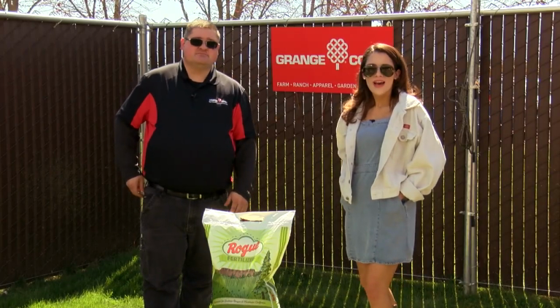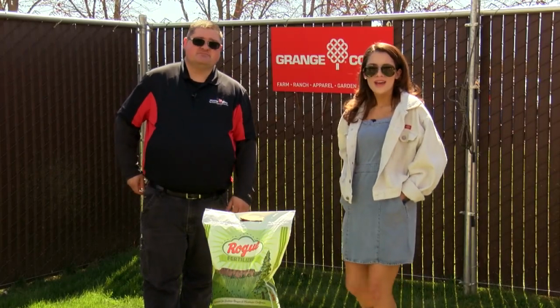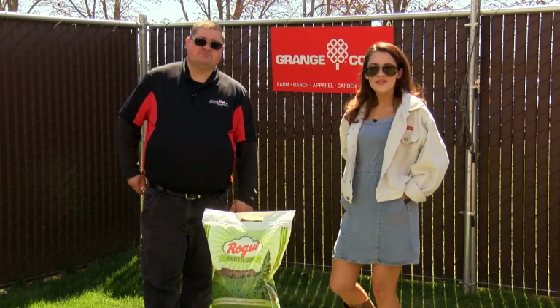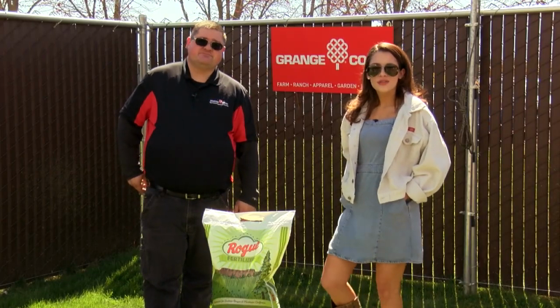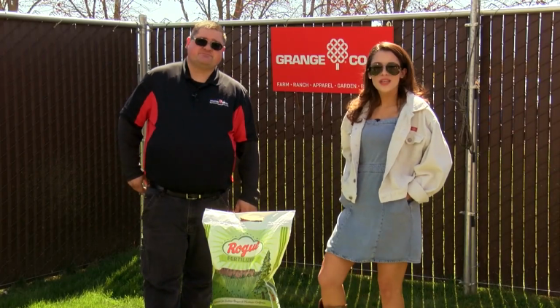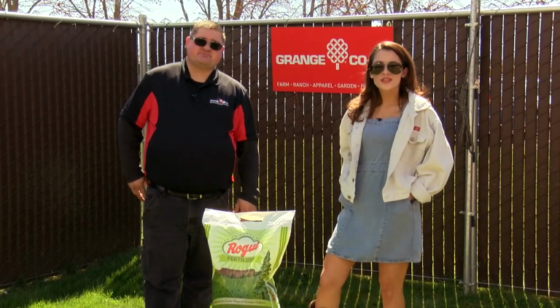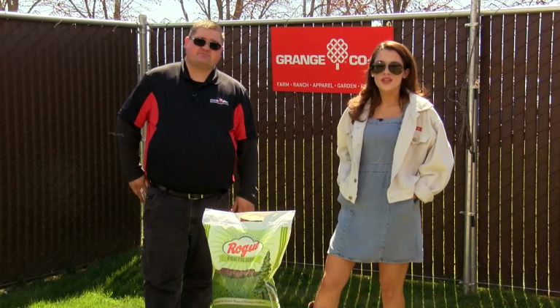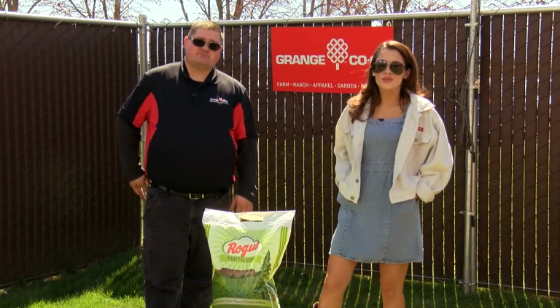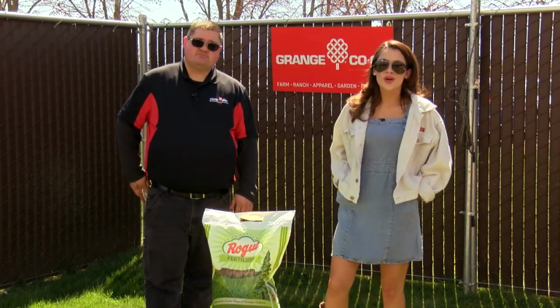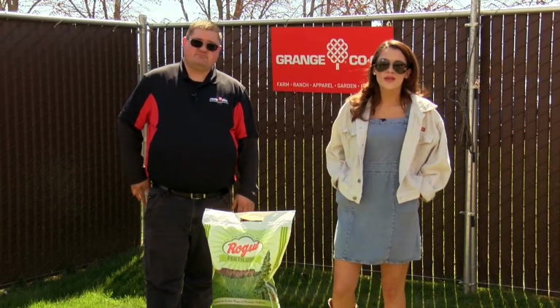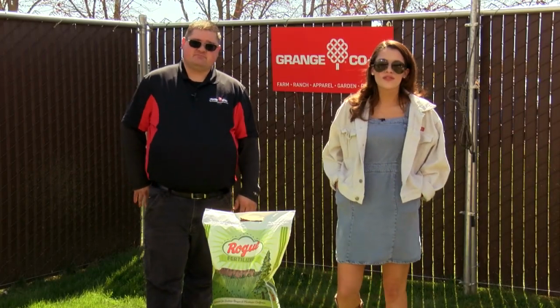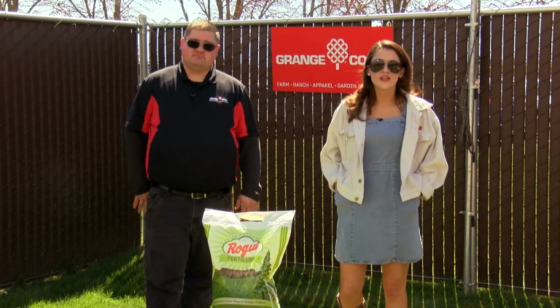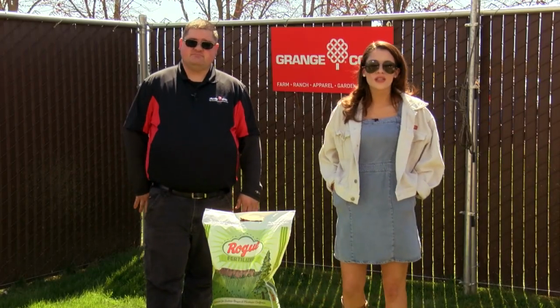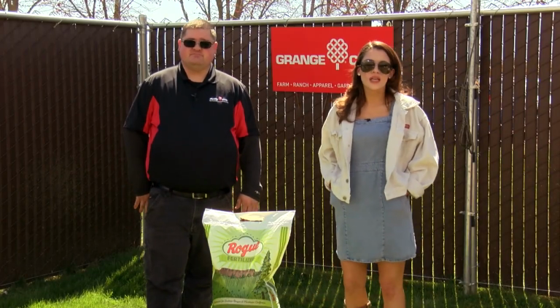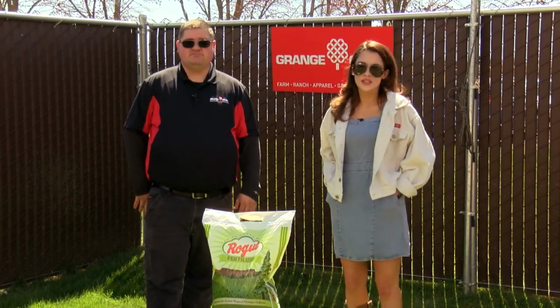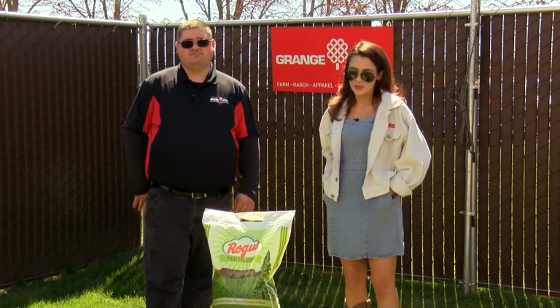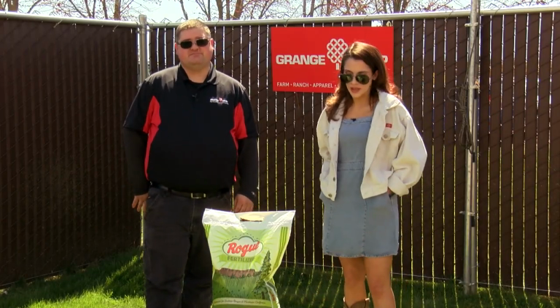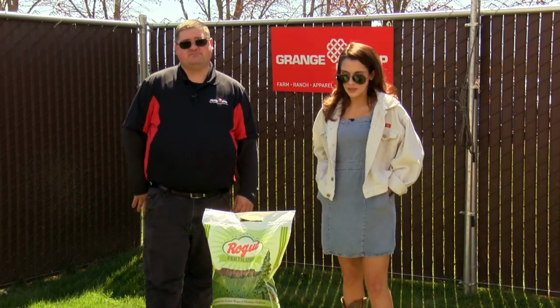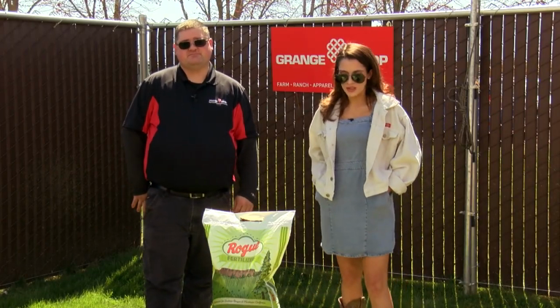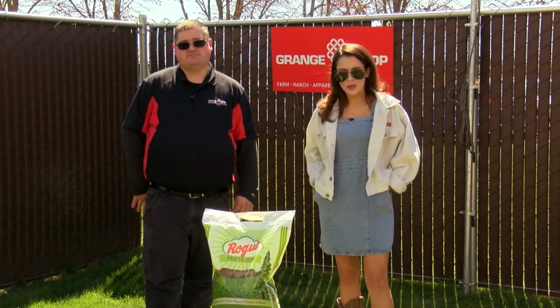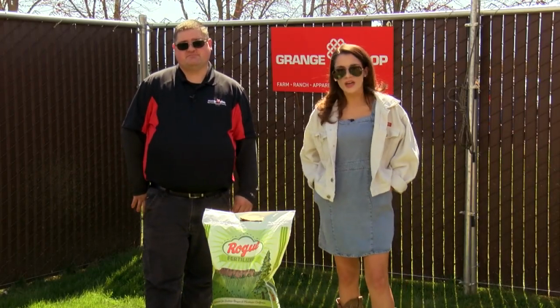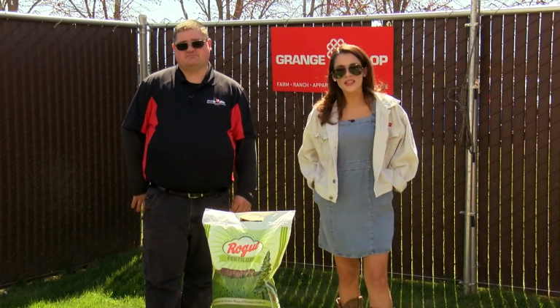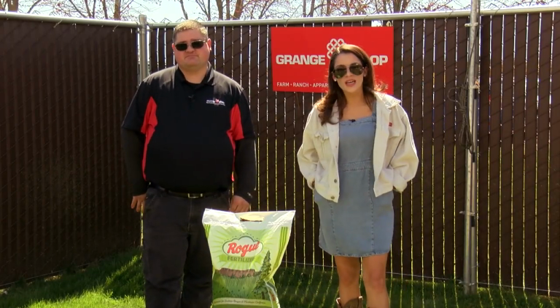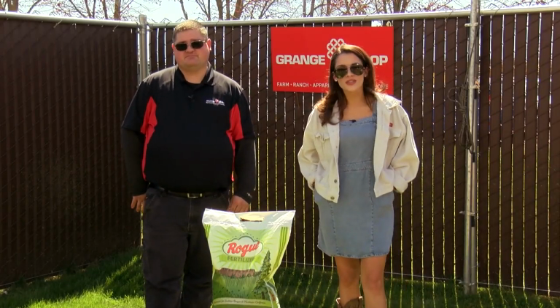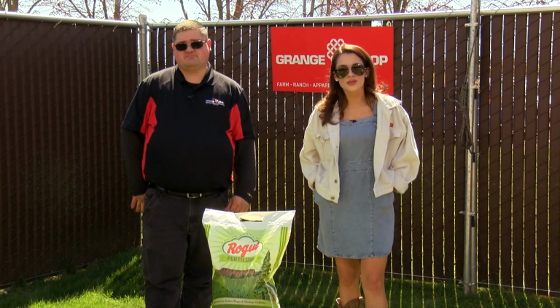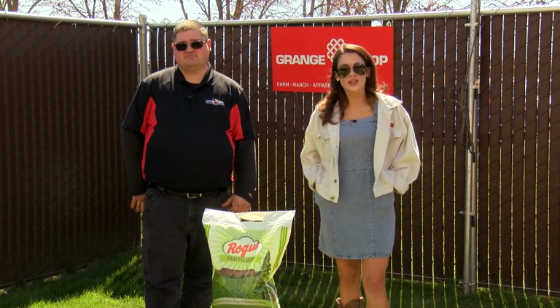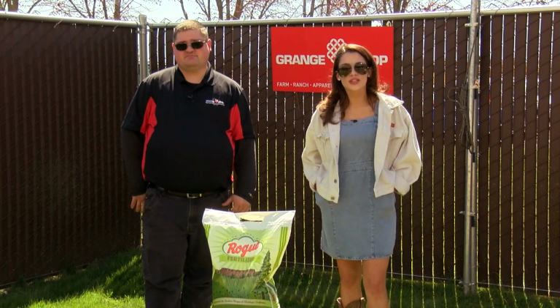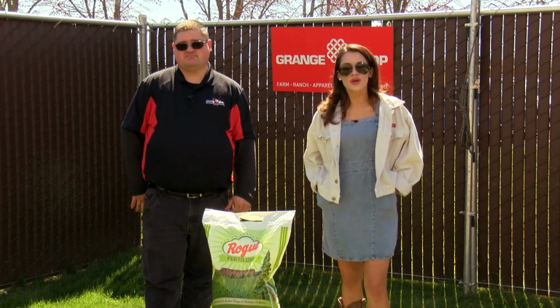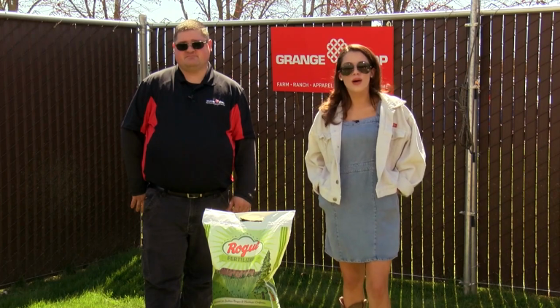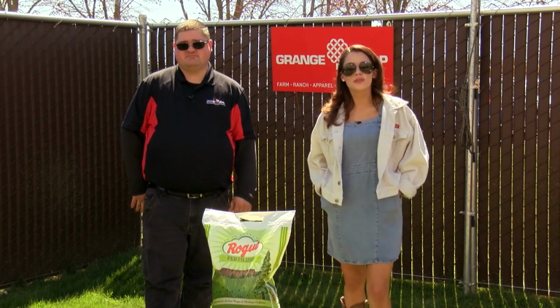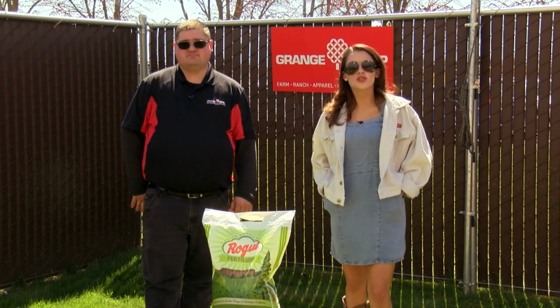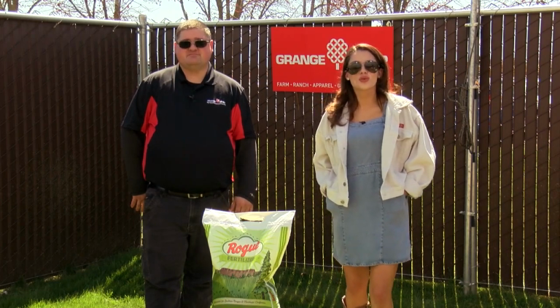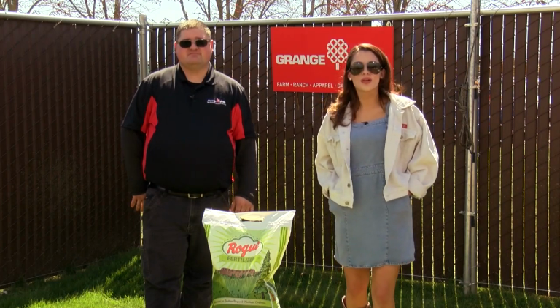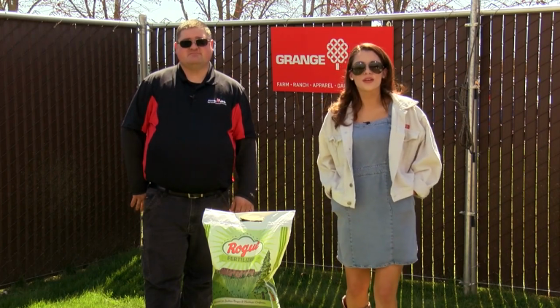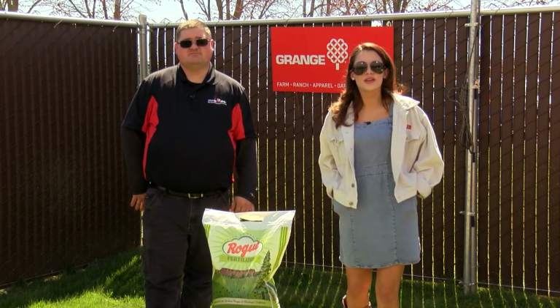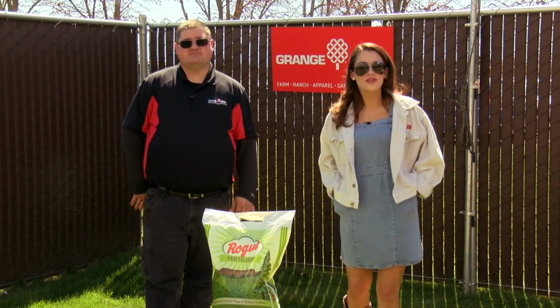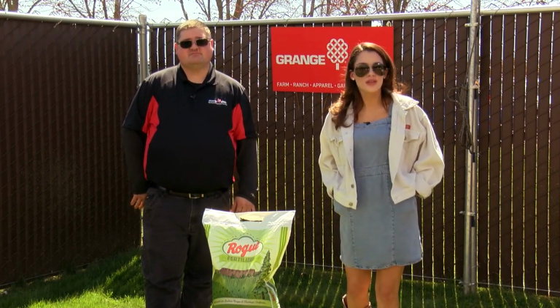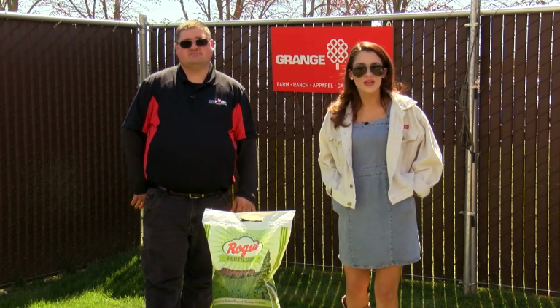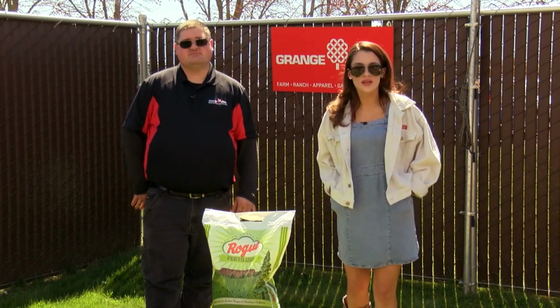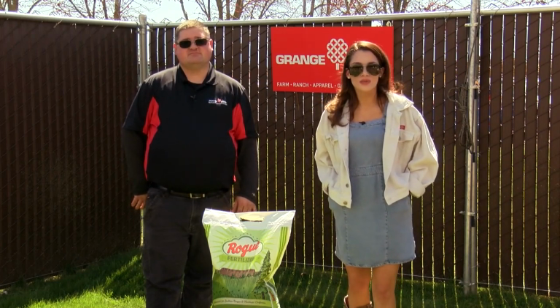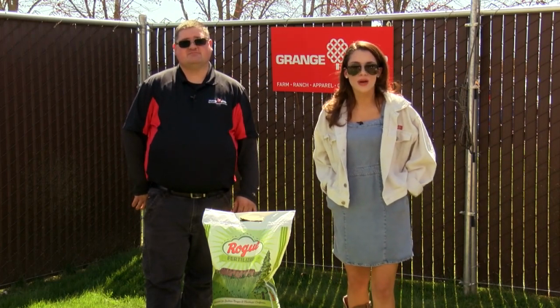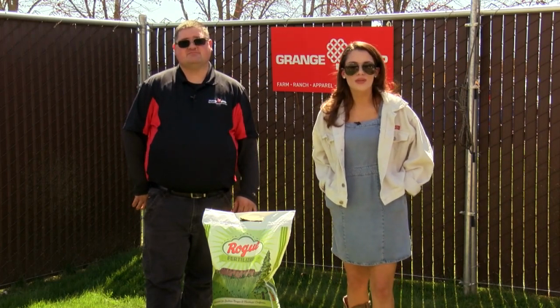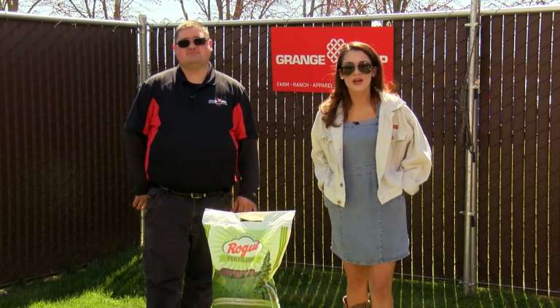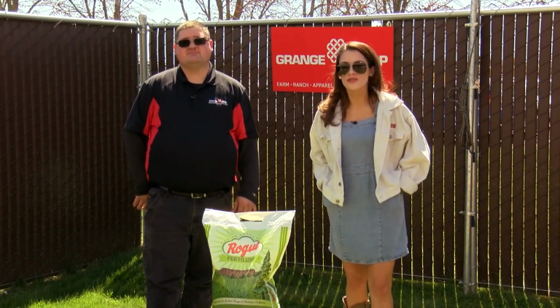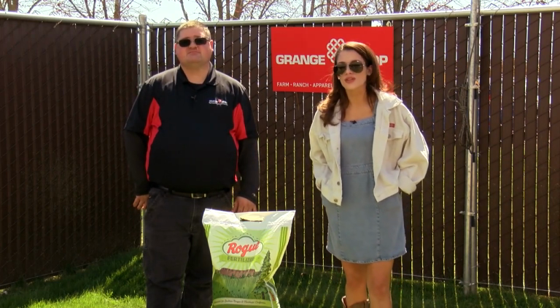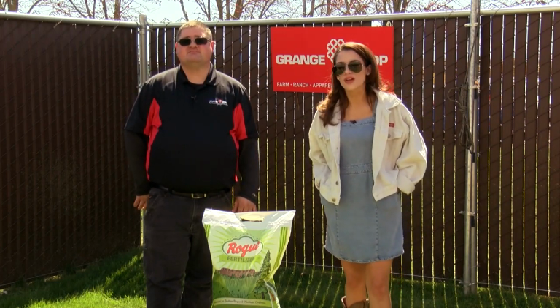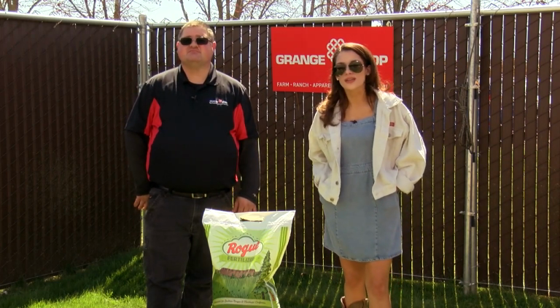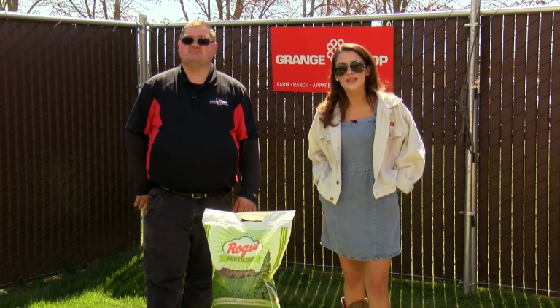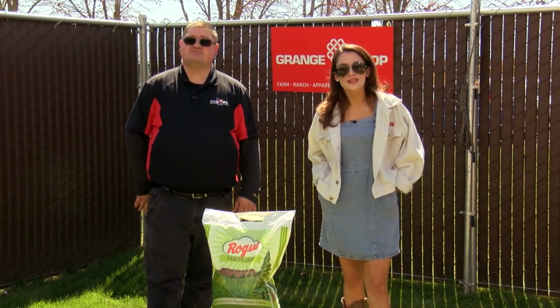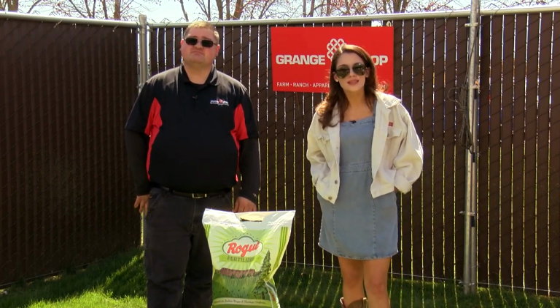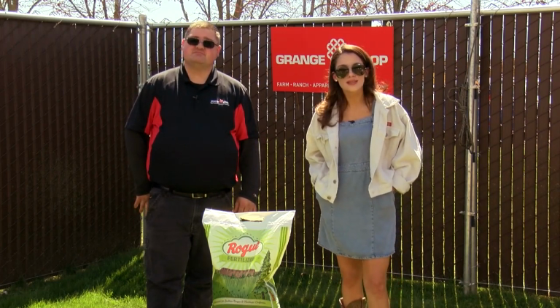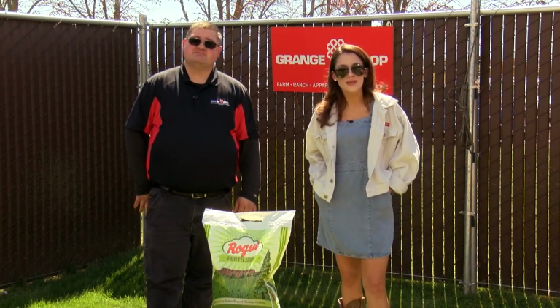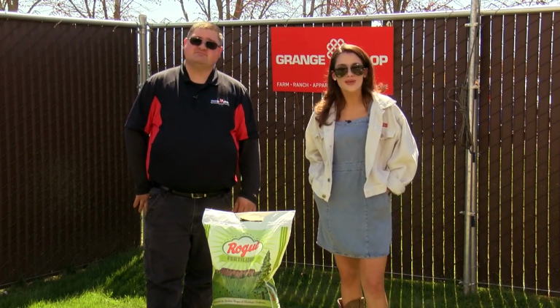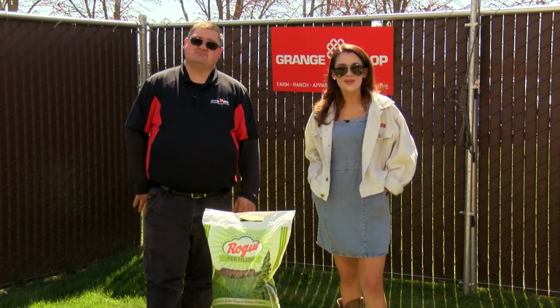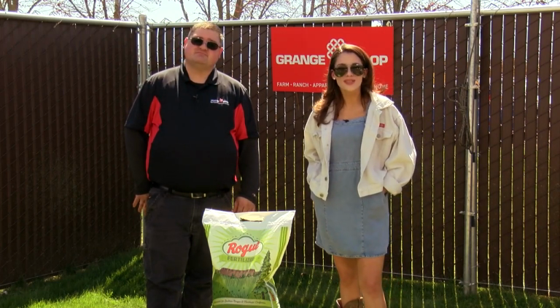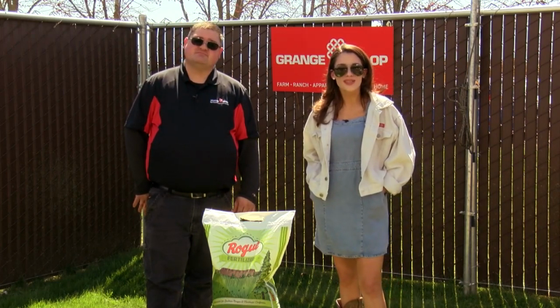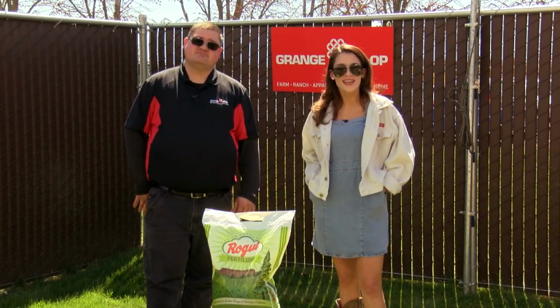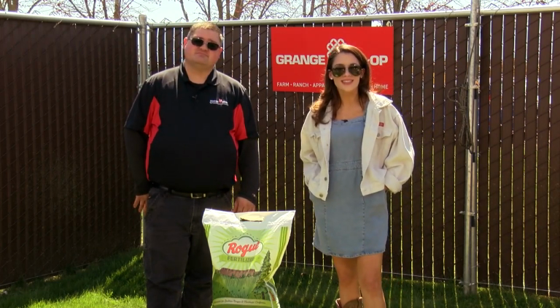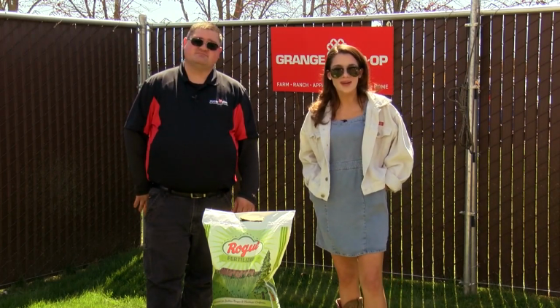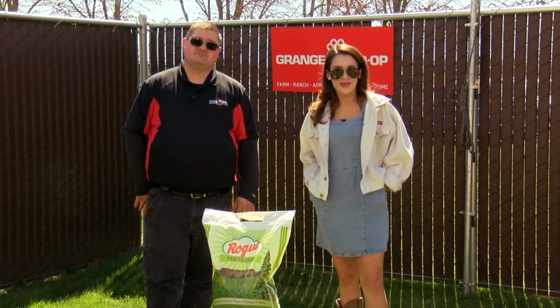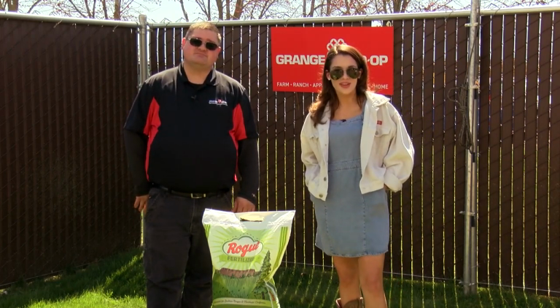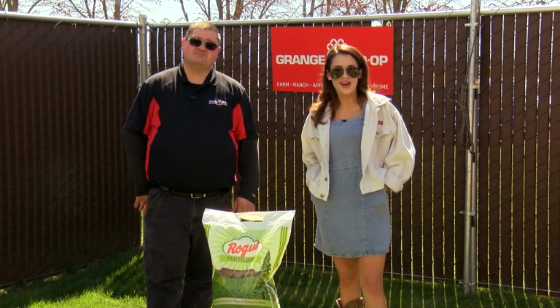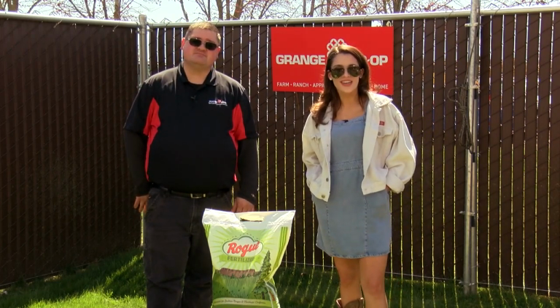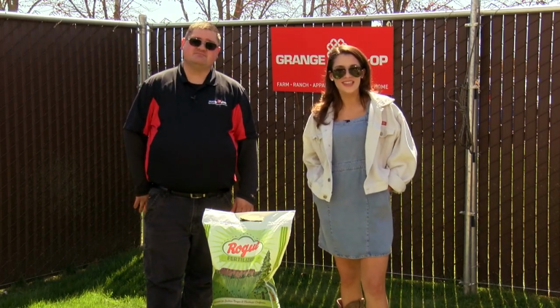If you'd like to learn more about fertilizer or pick up this product, head to a Grange Co-op store near you. They can help you out with all of your lawn needs this summer. We'll see you next time in the garden.